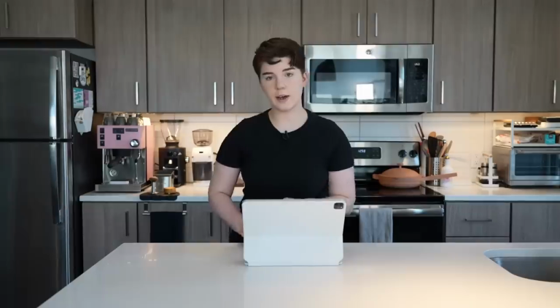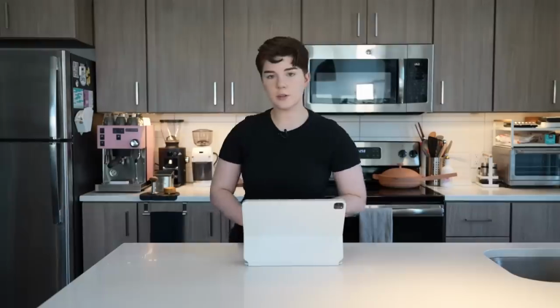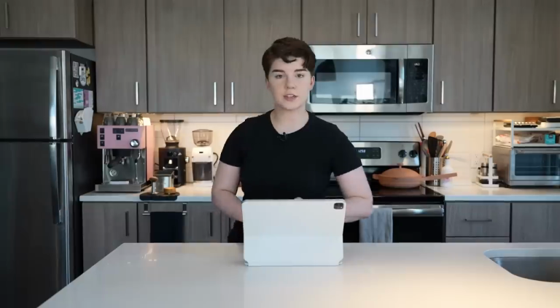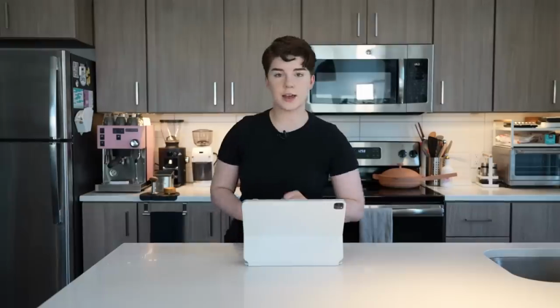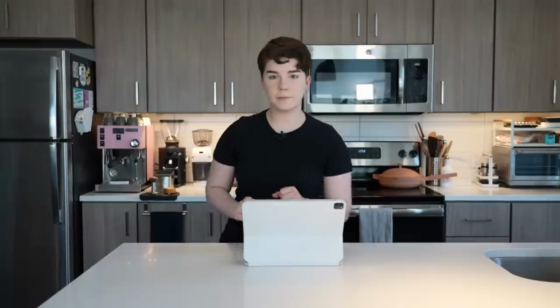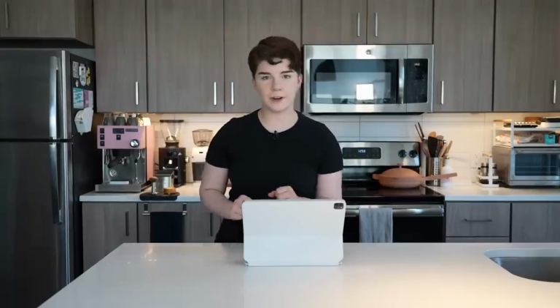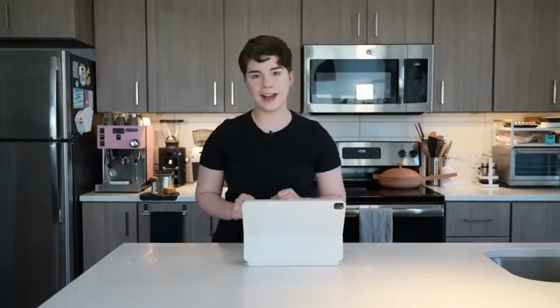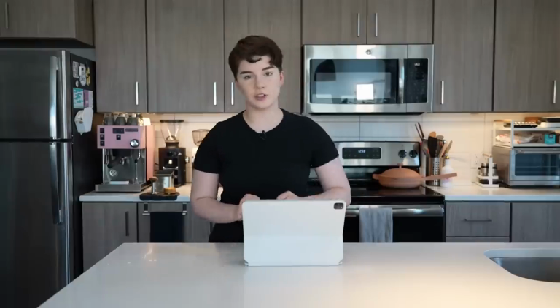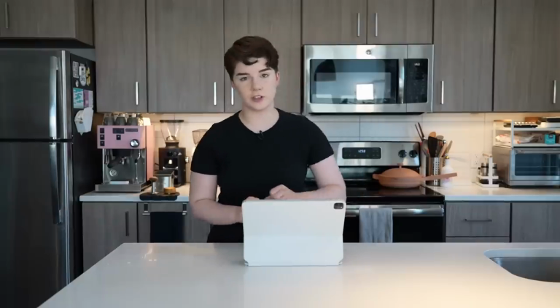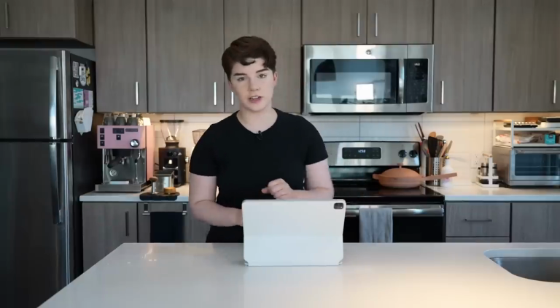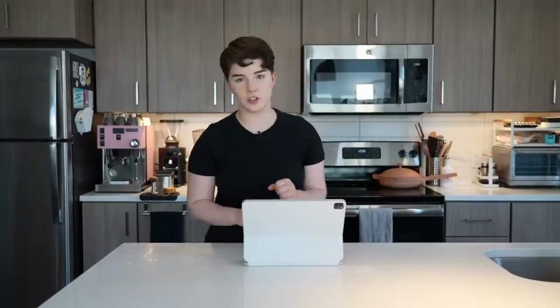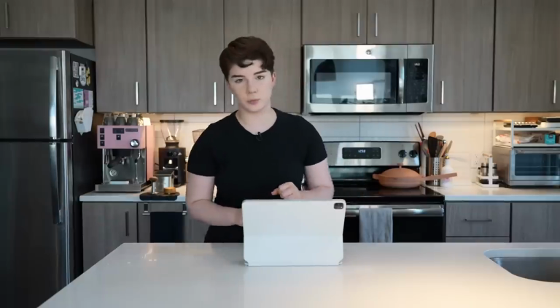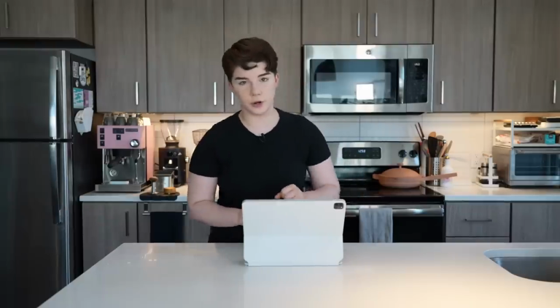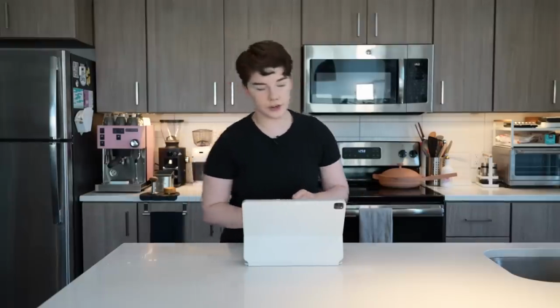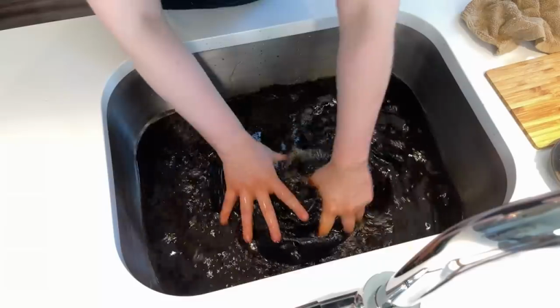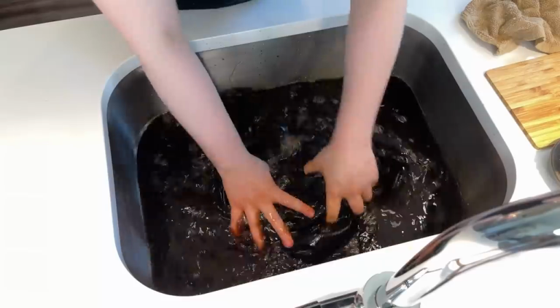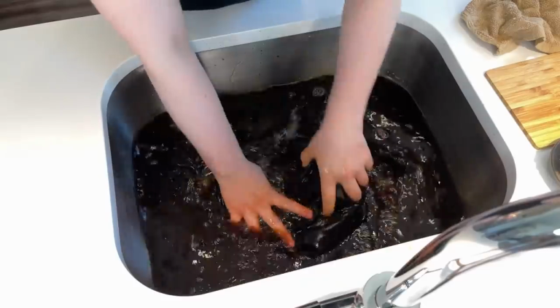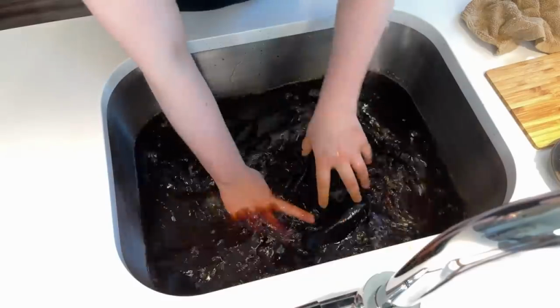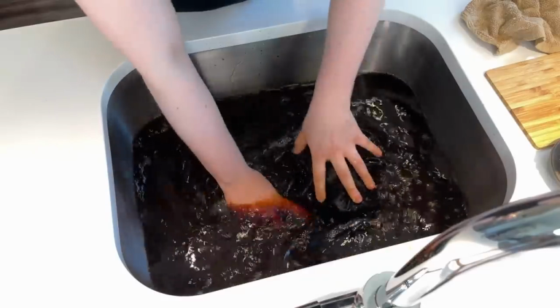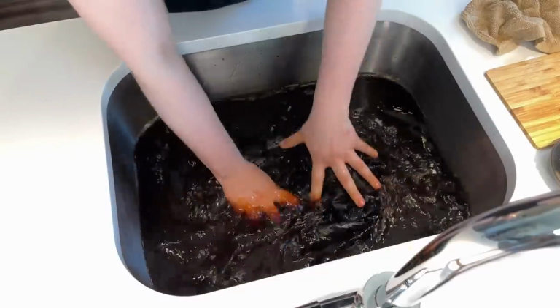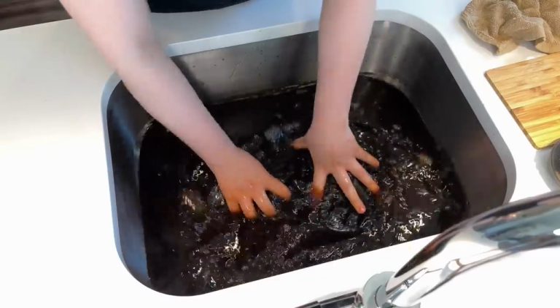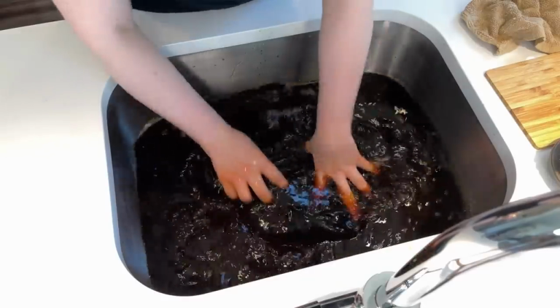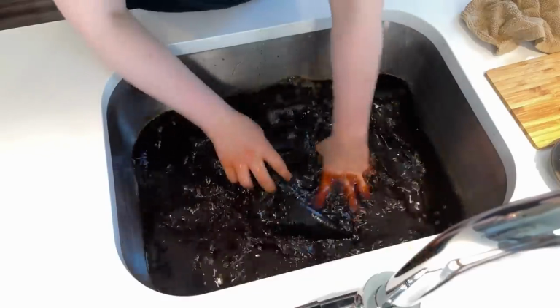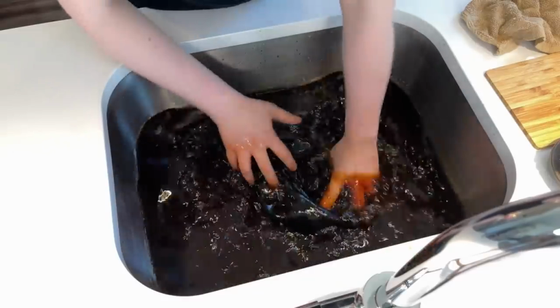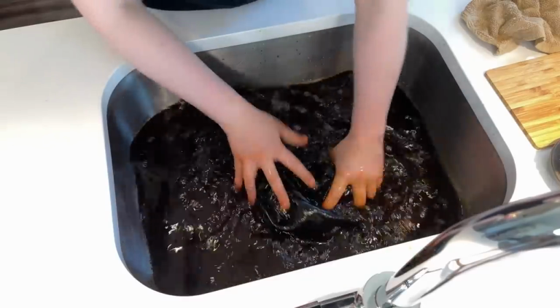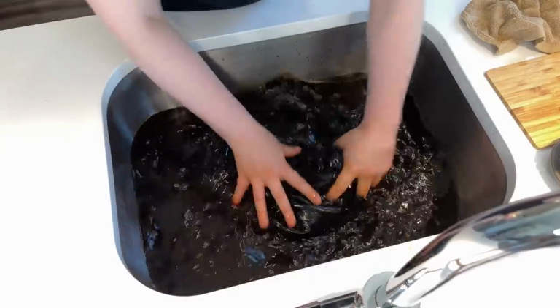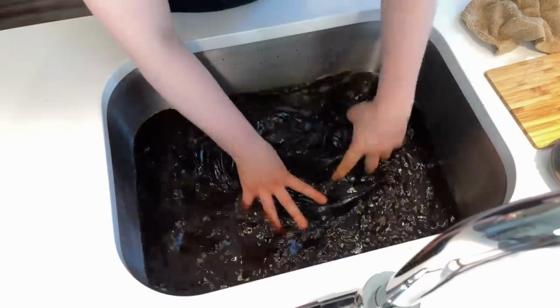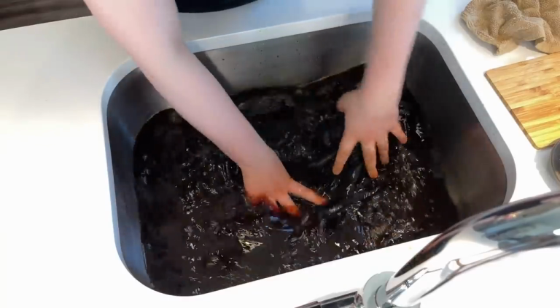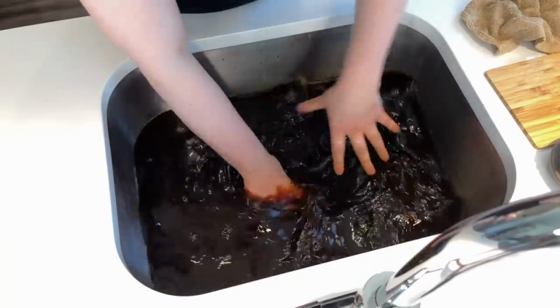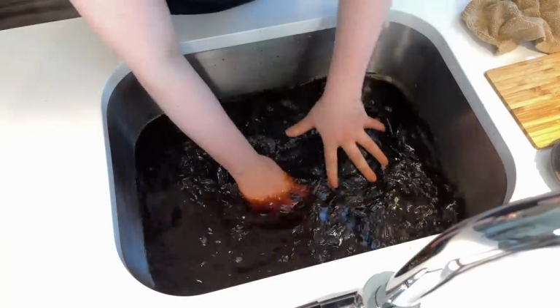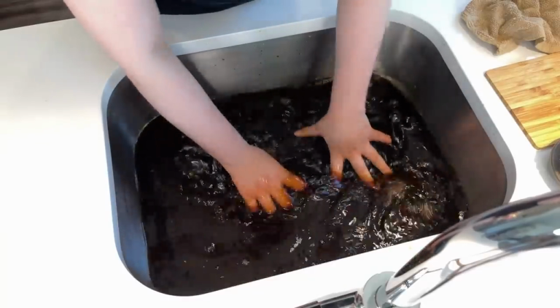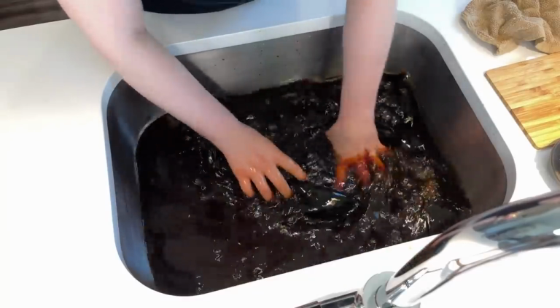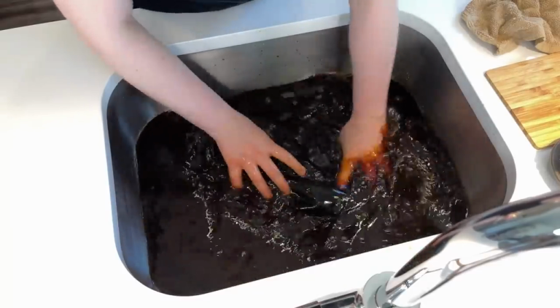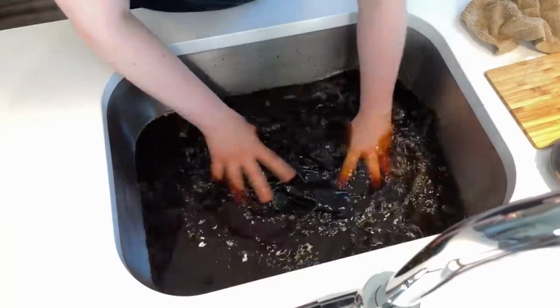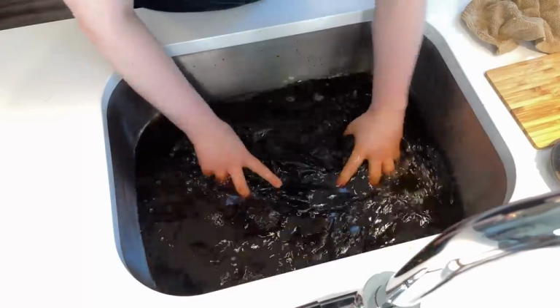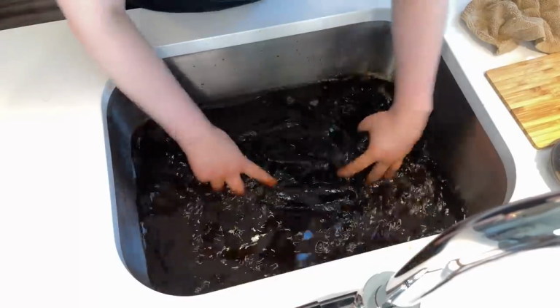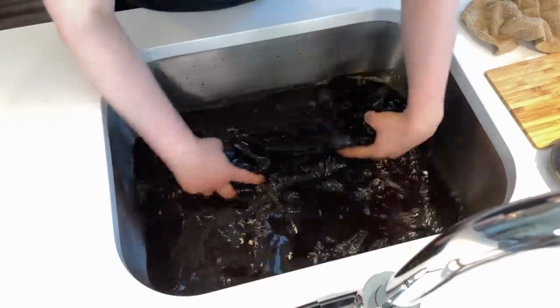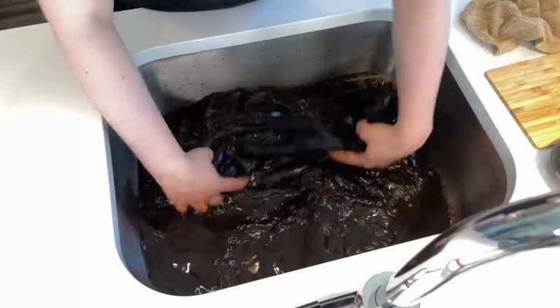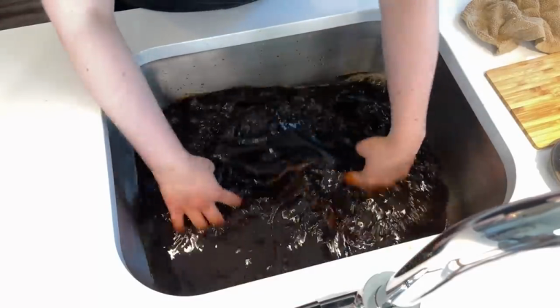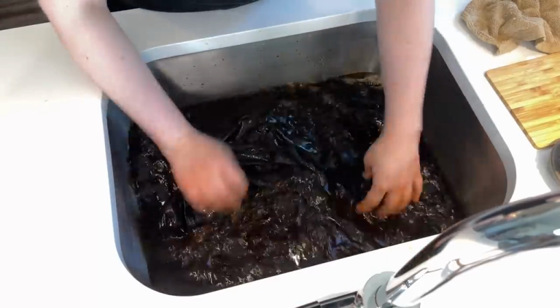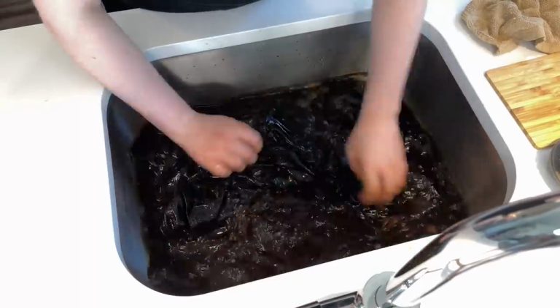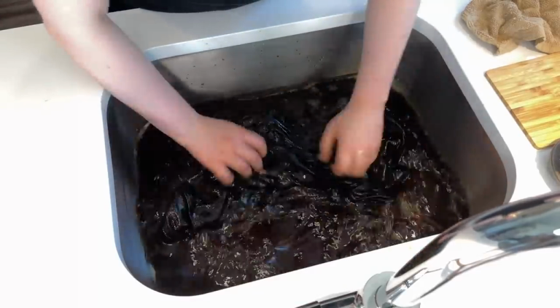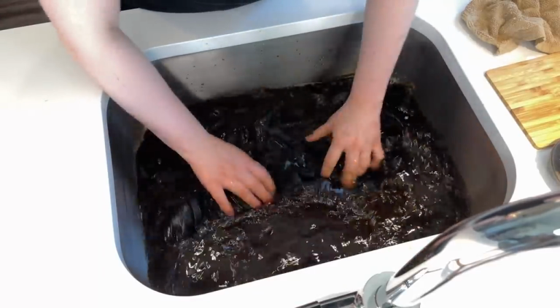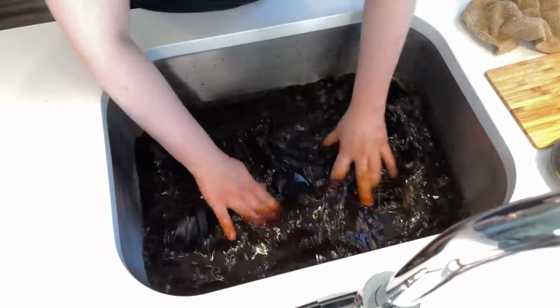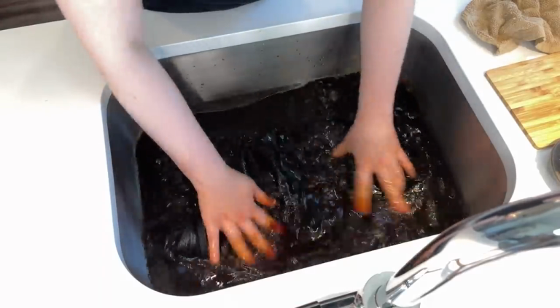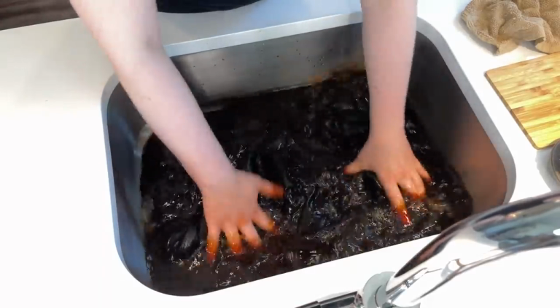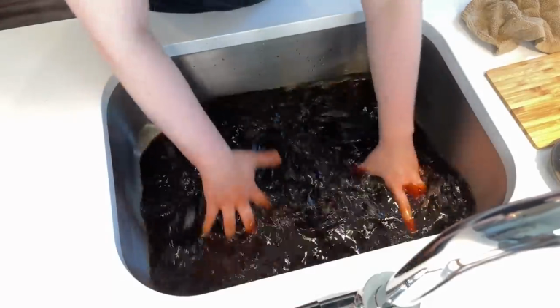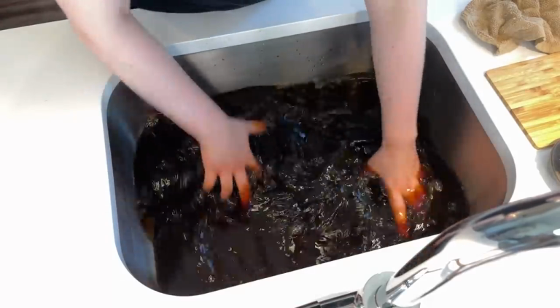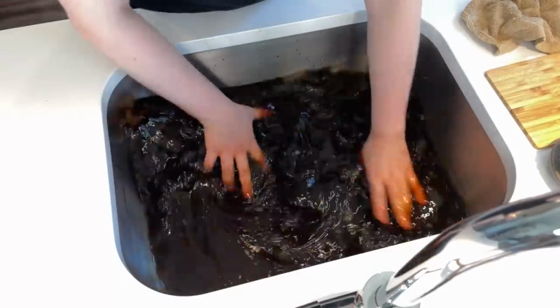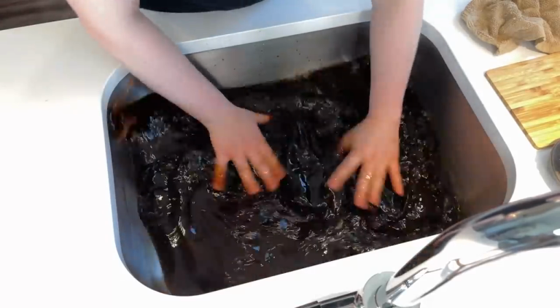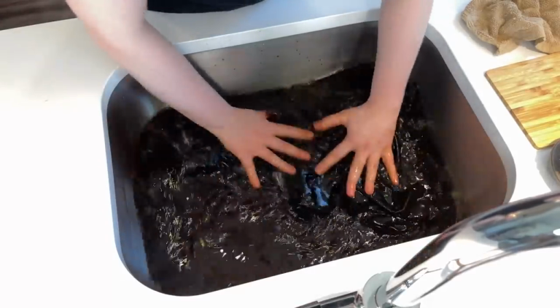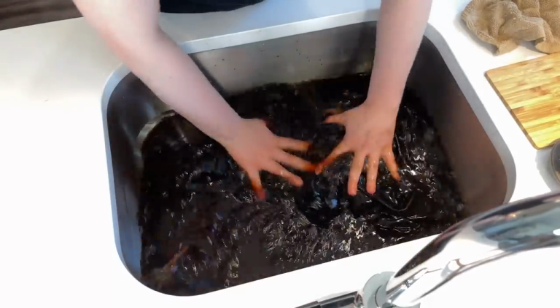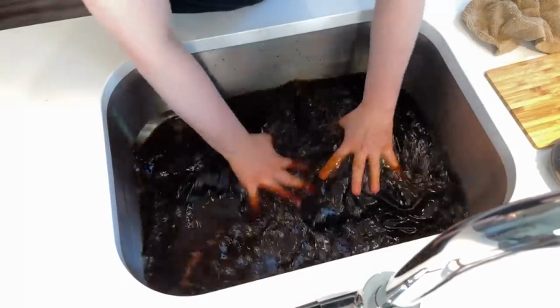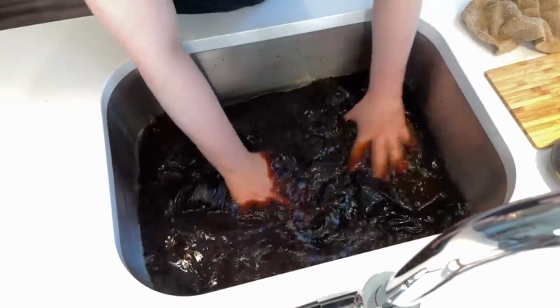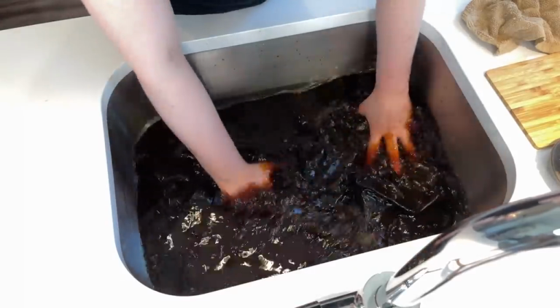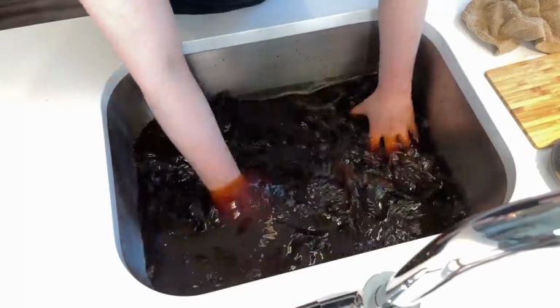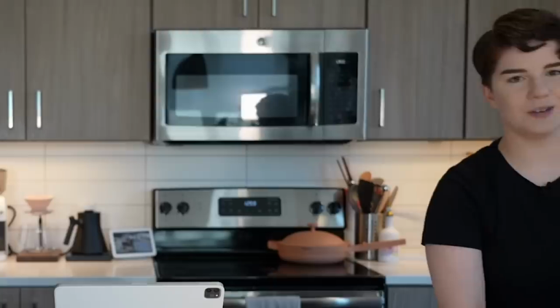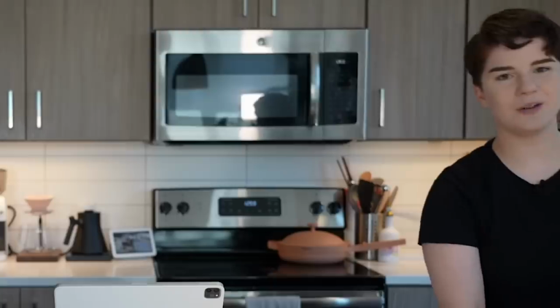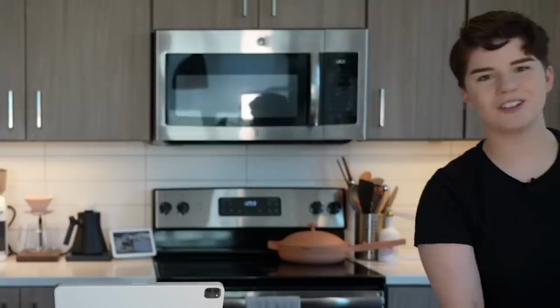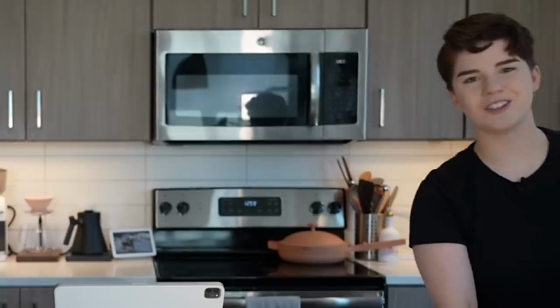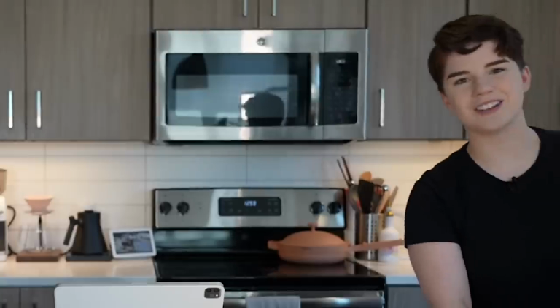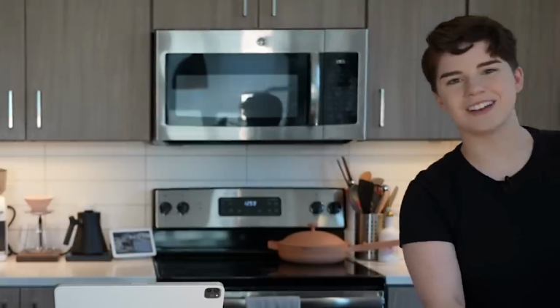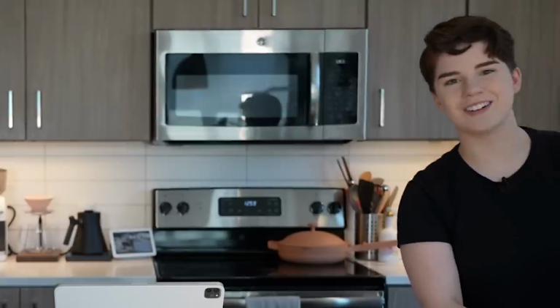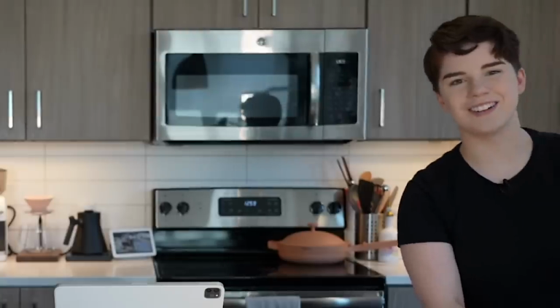Now it's time for an agitation break. Doing our best to simulate the wash cycle.